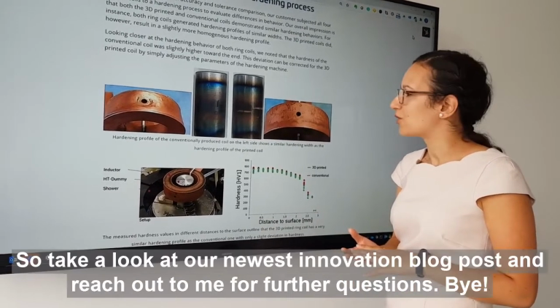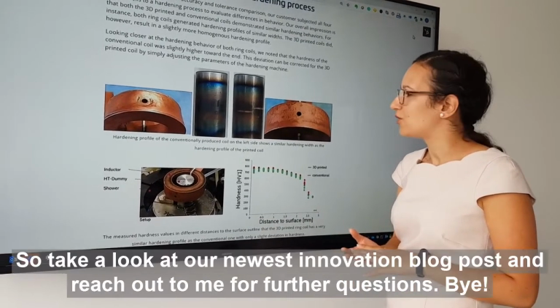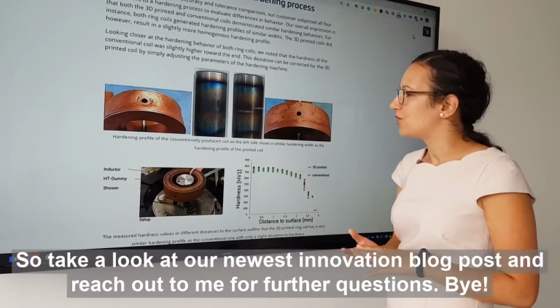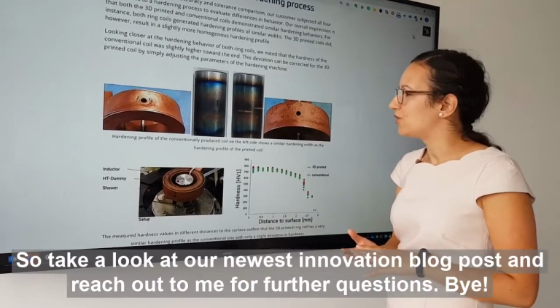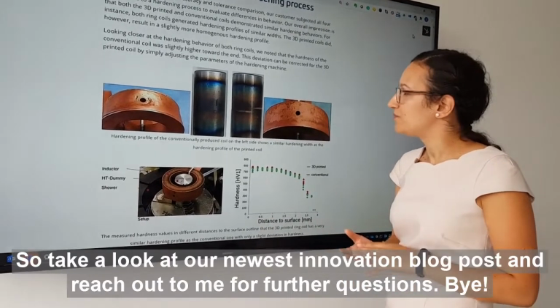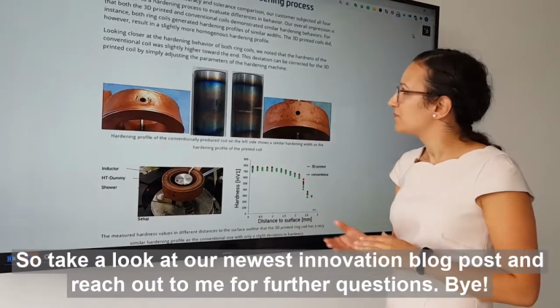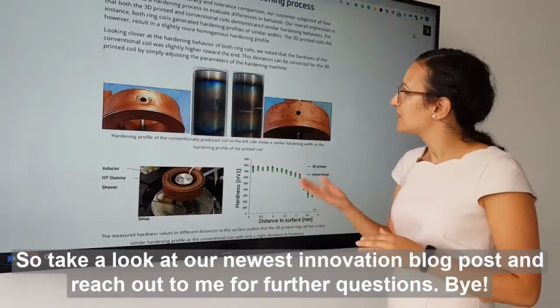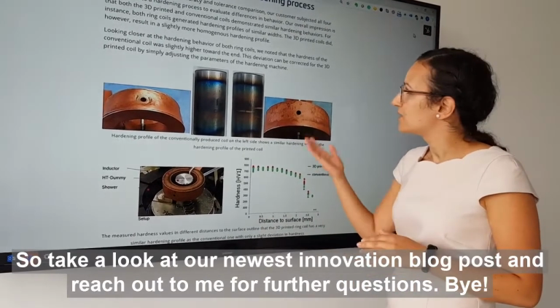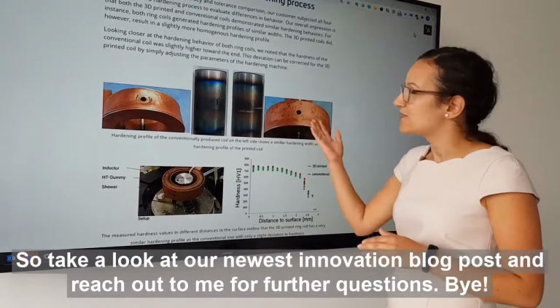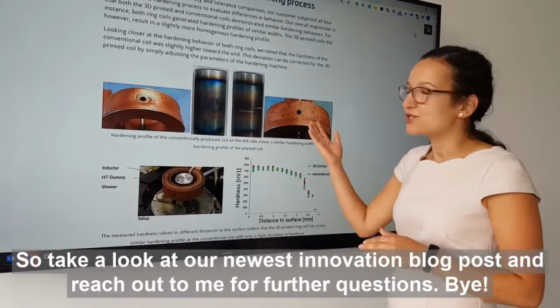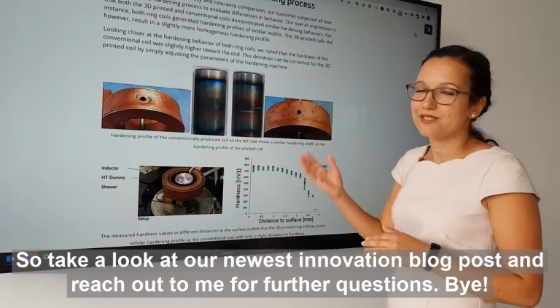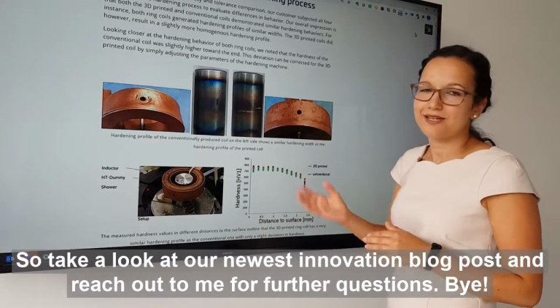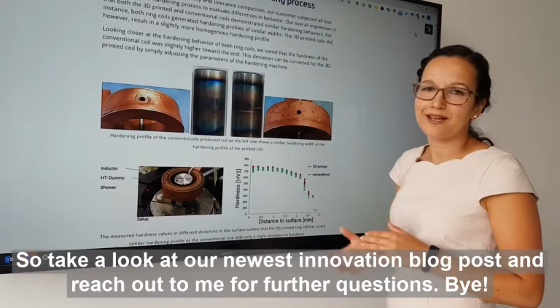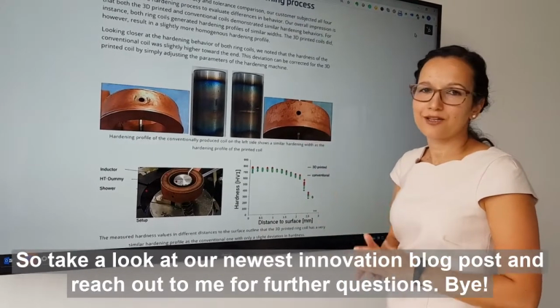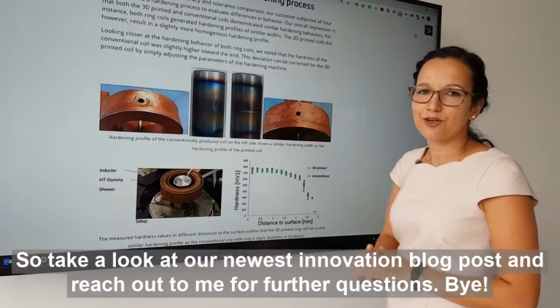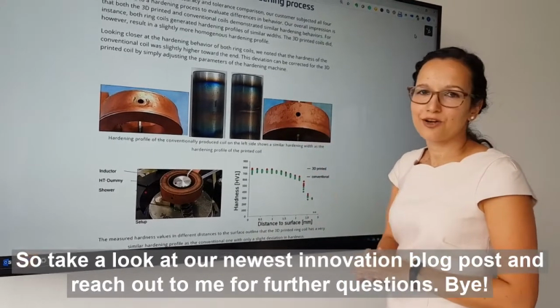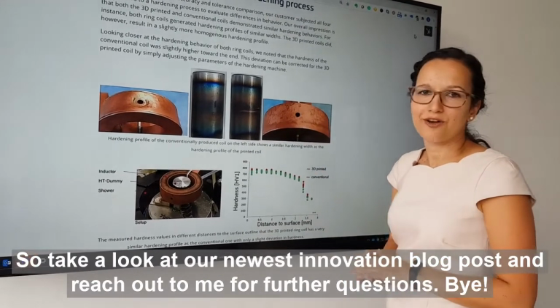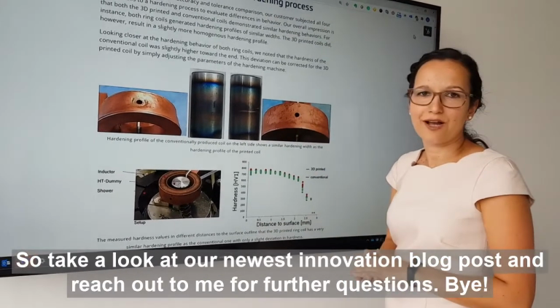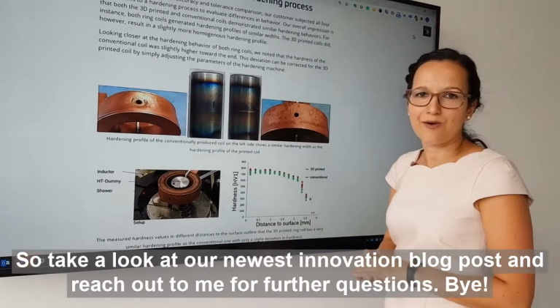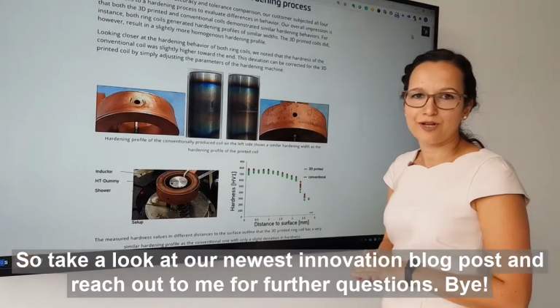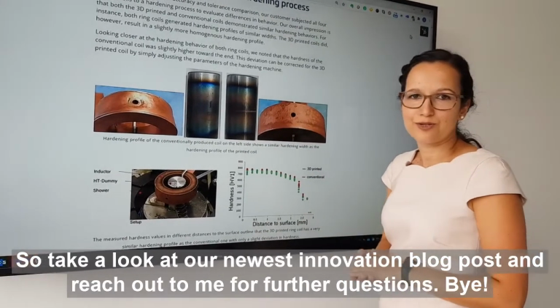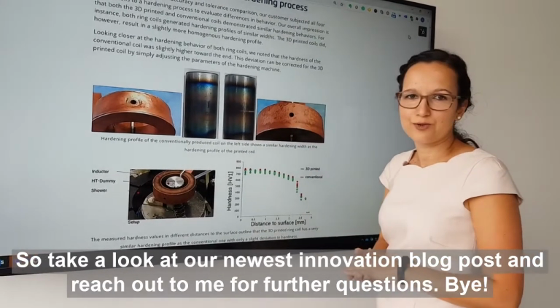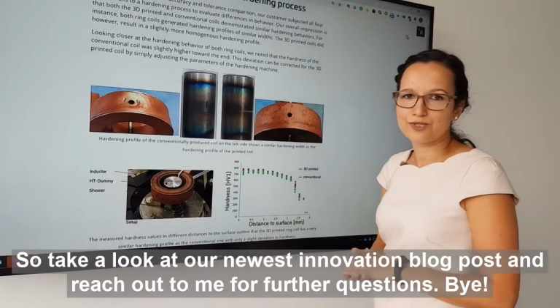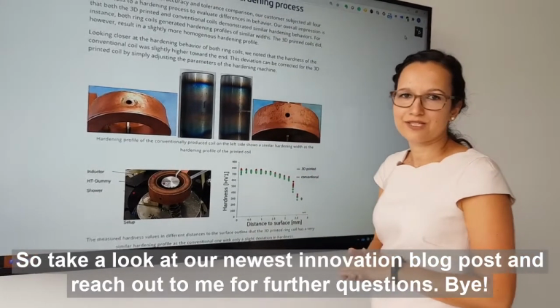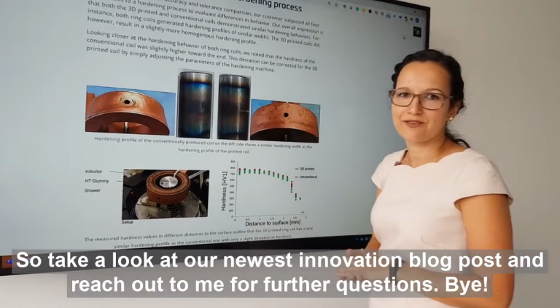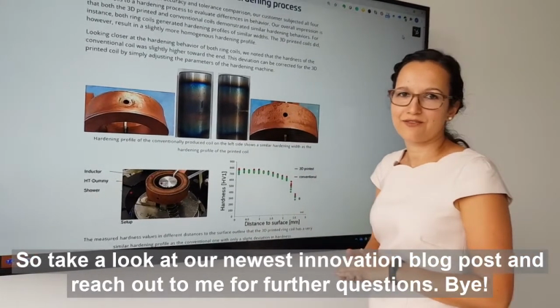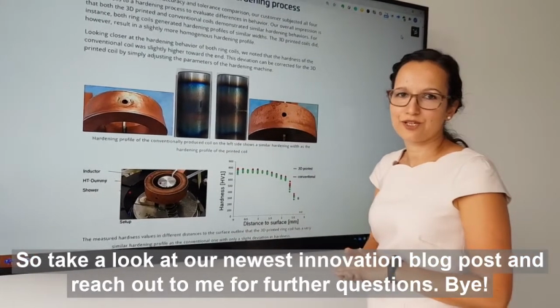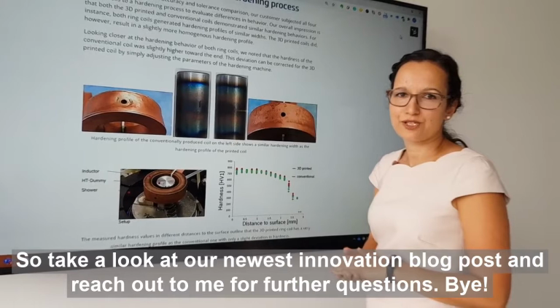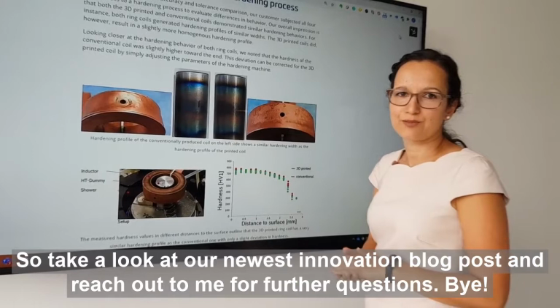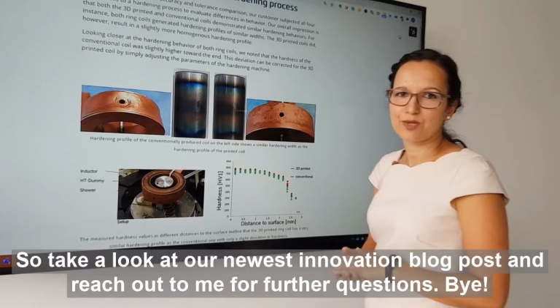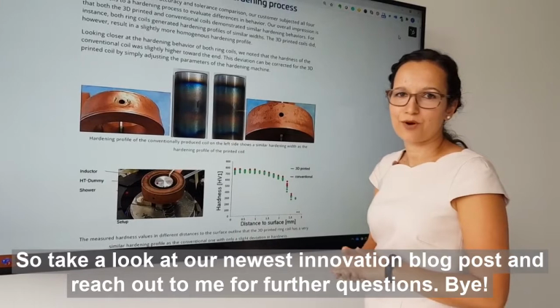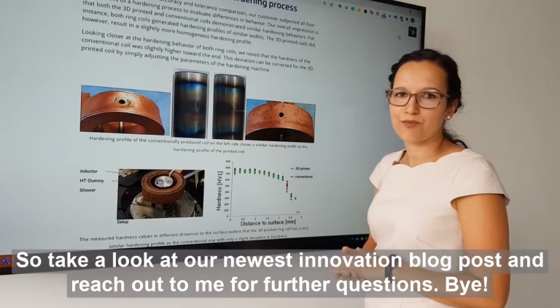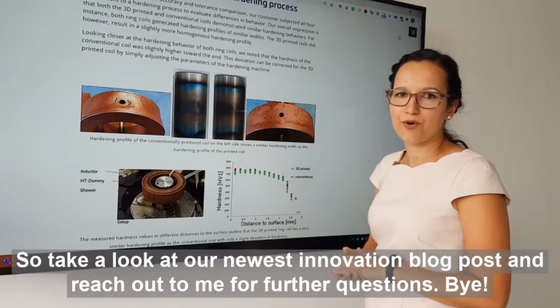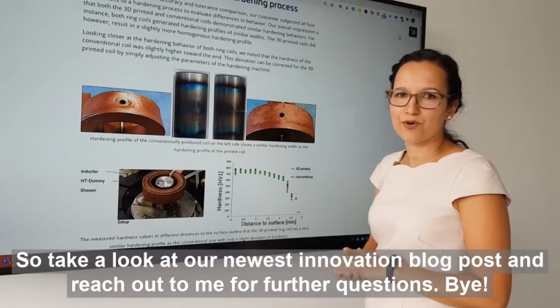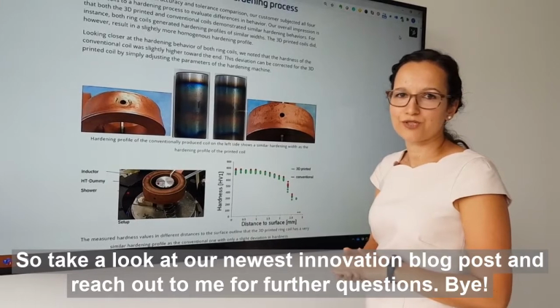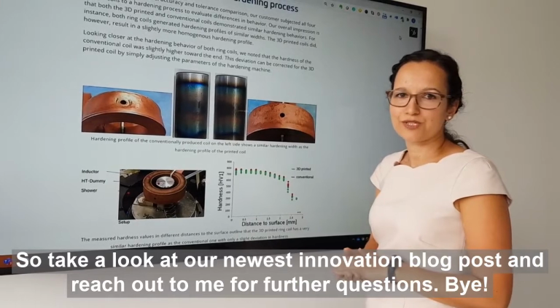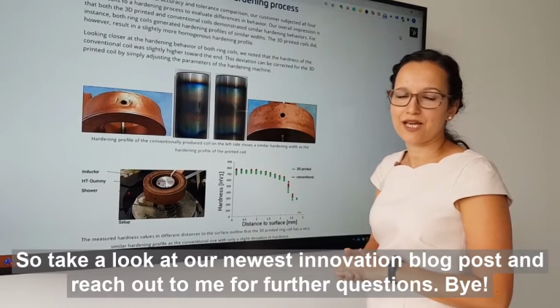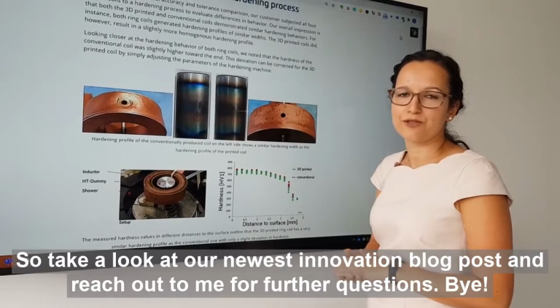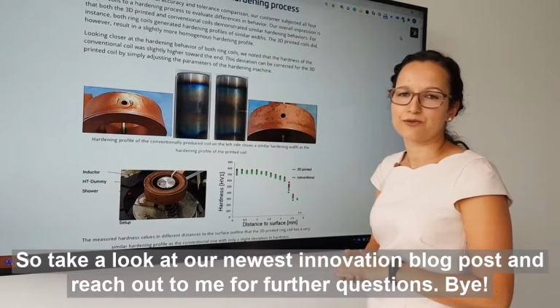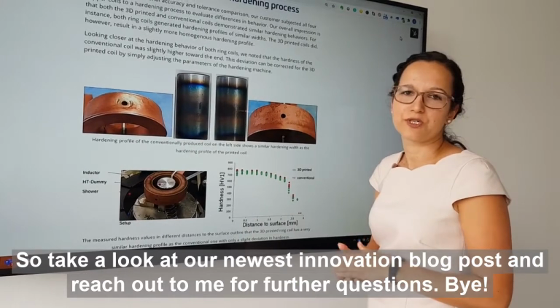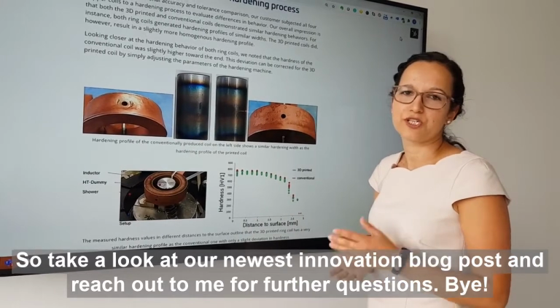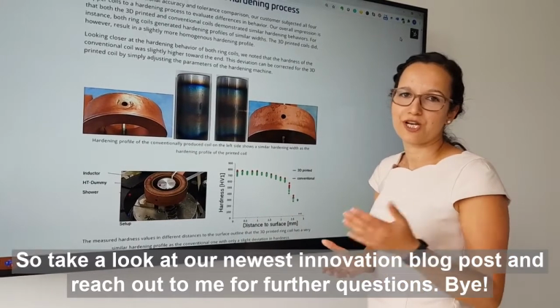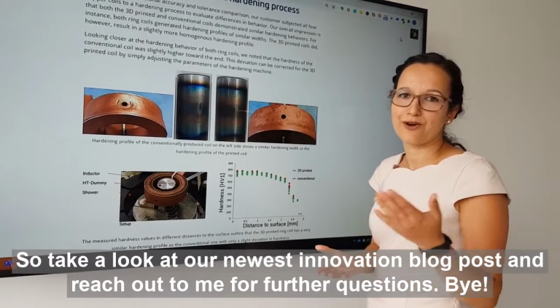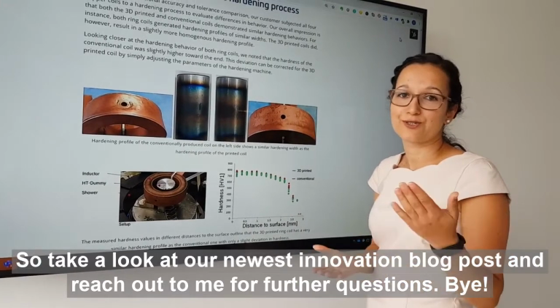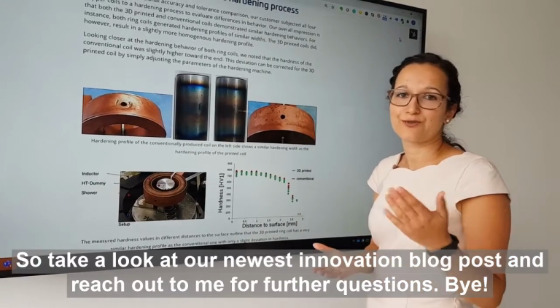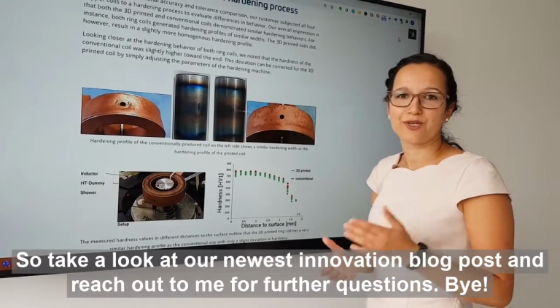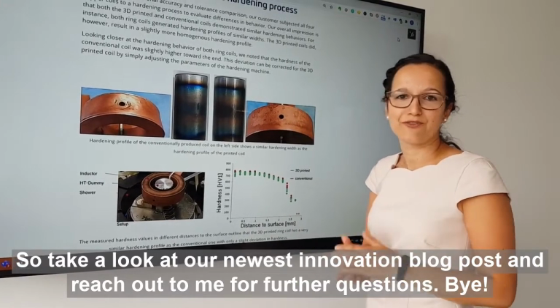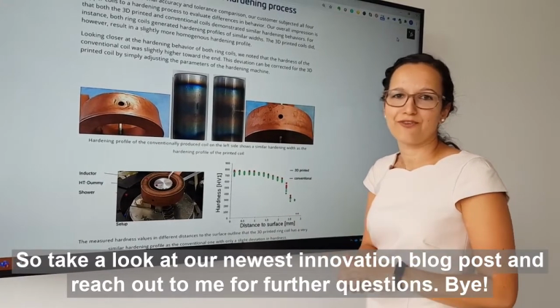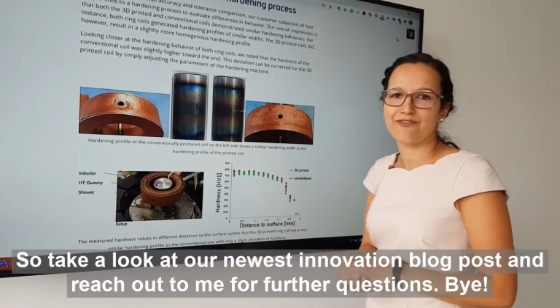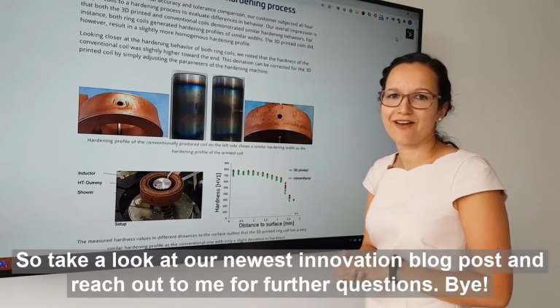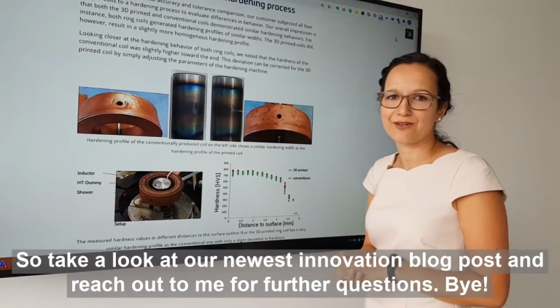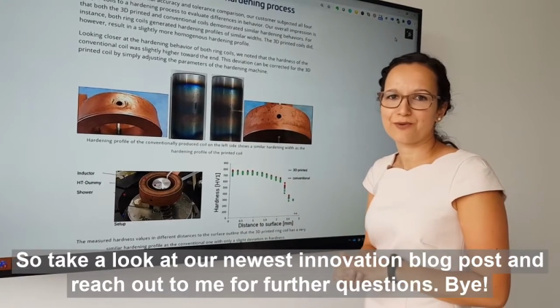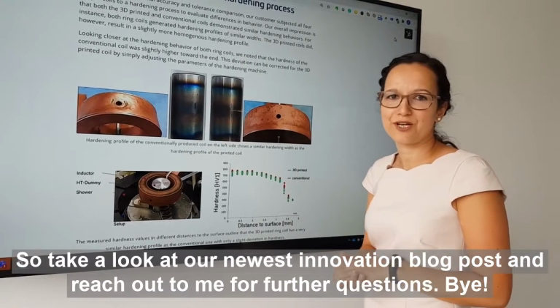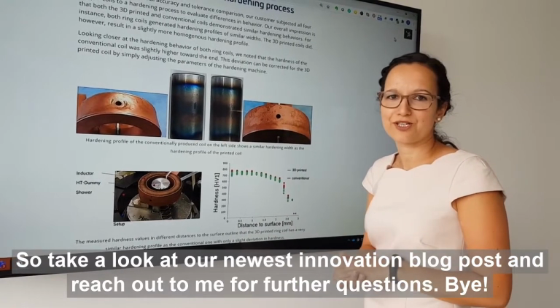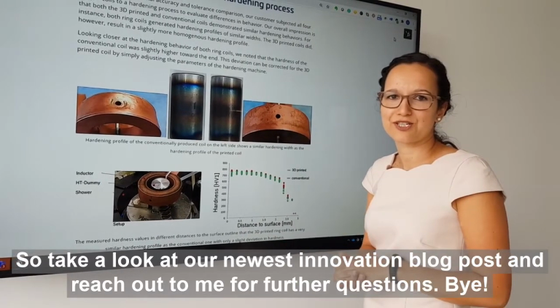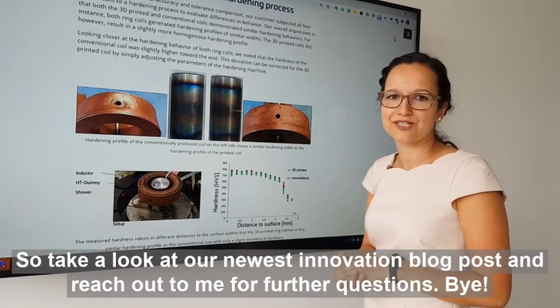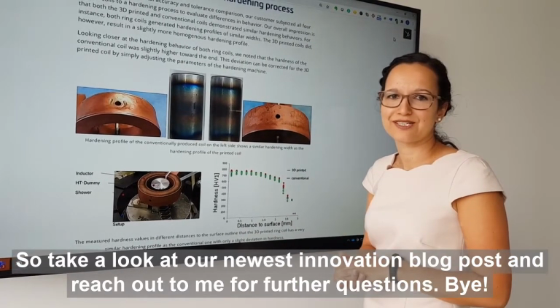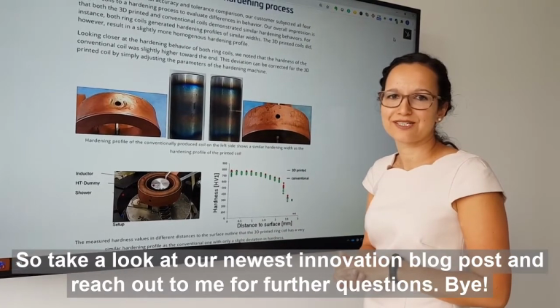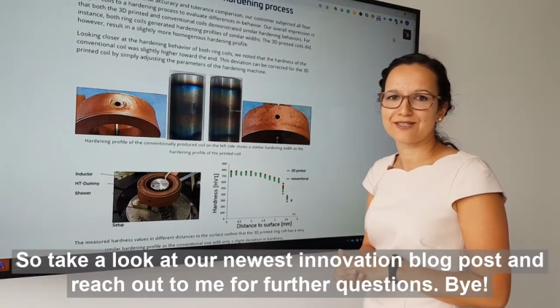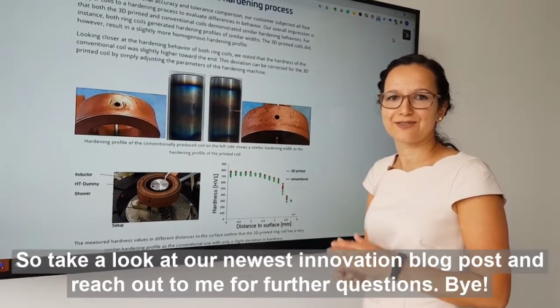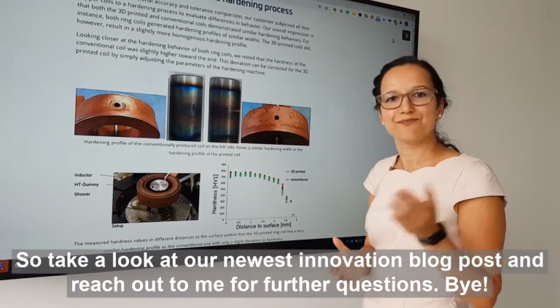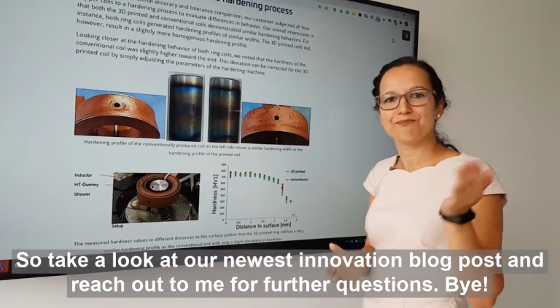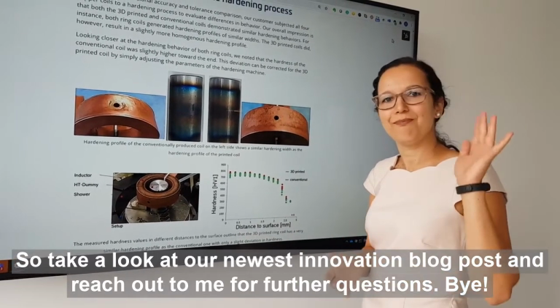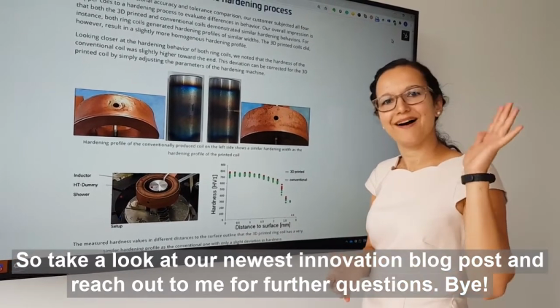So take a look at our newest innovation blog post and reach out to me for further questions. Bye!